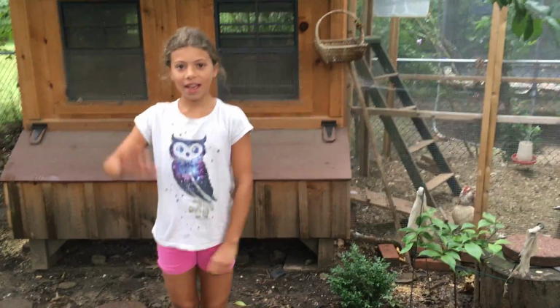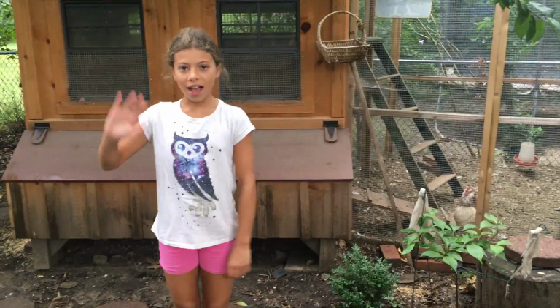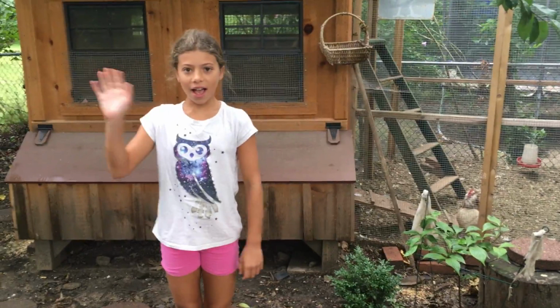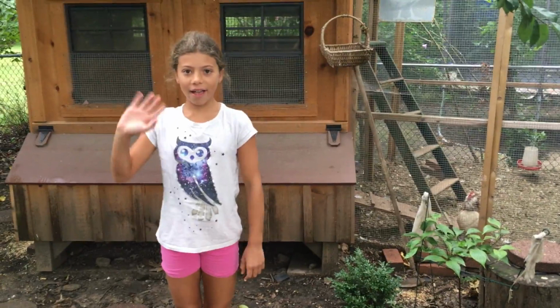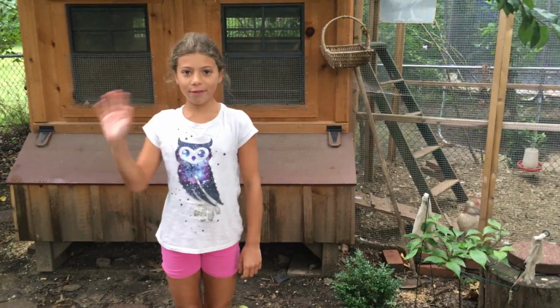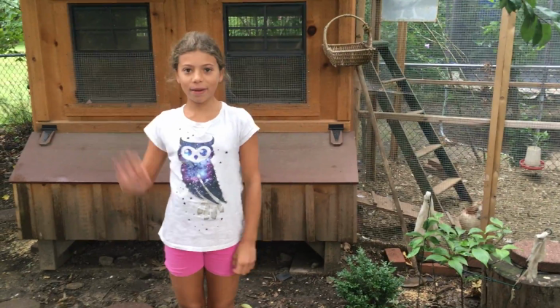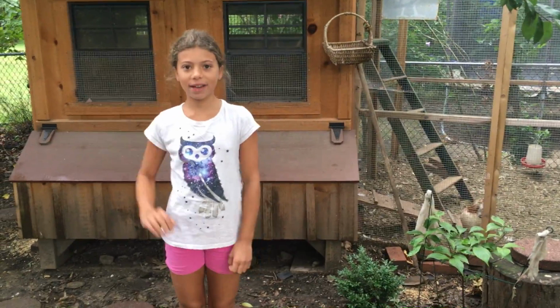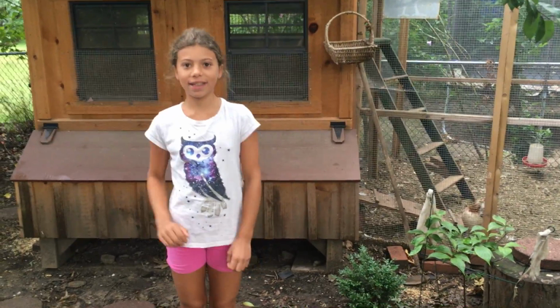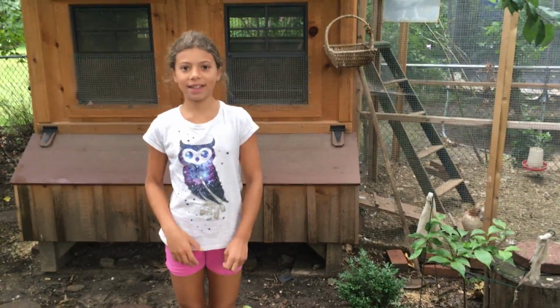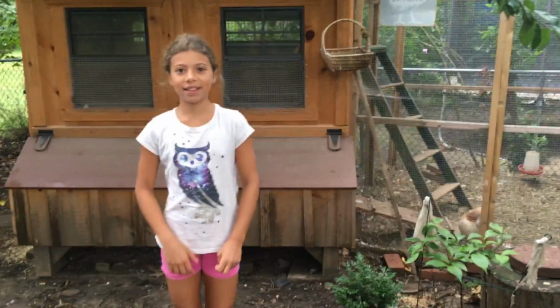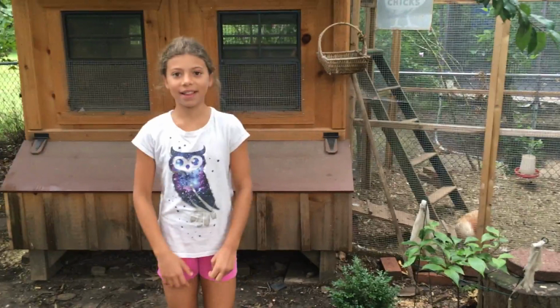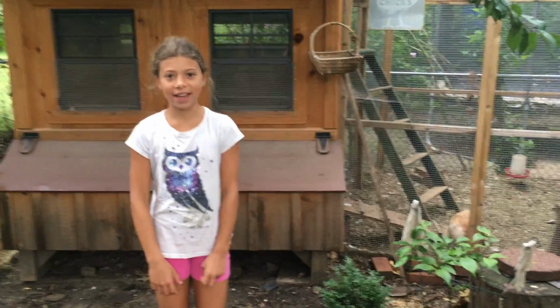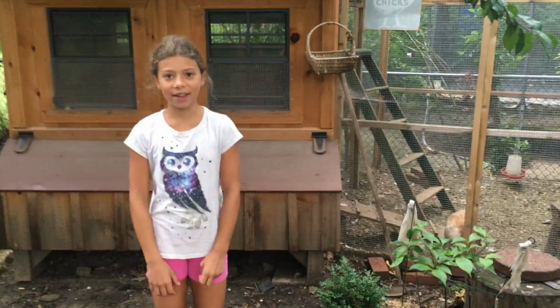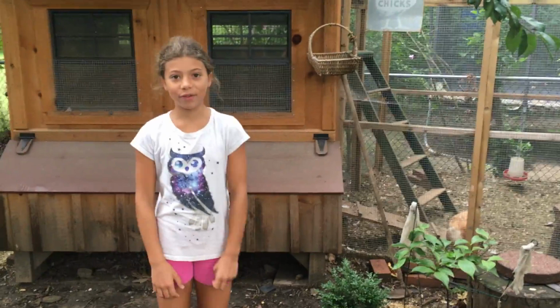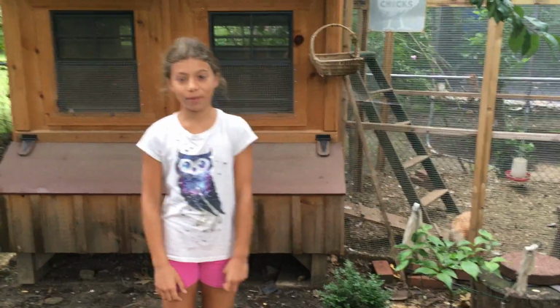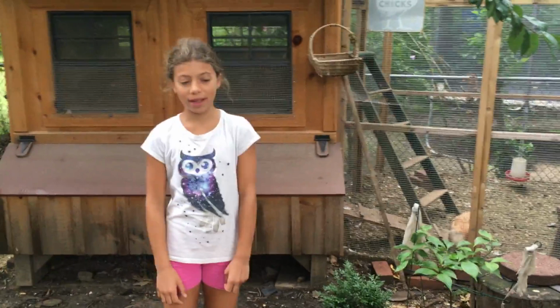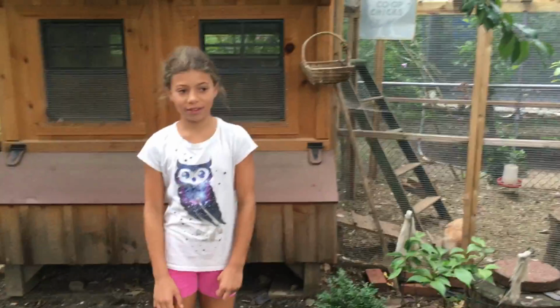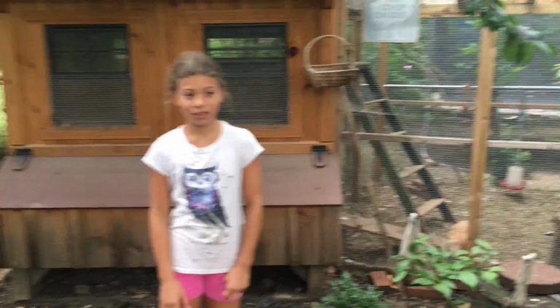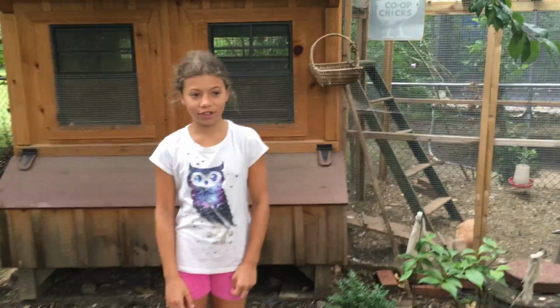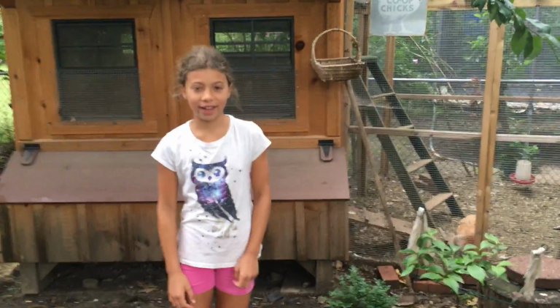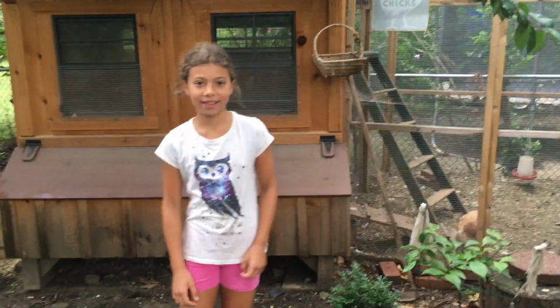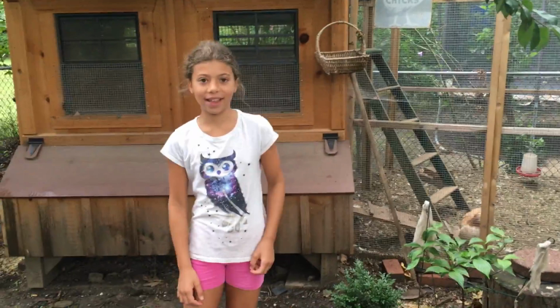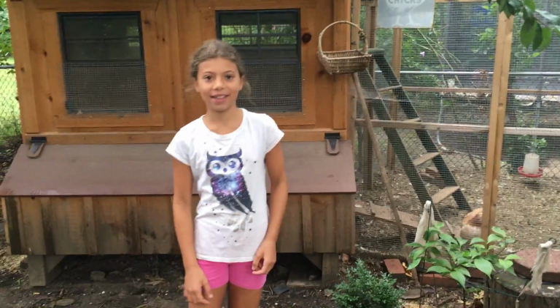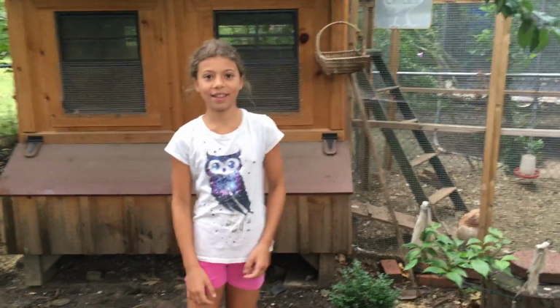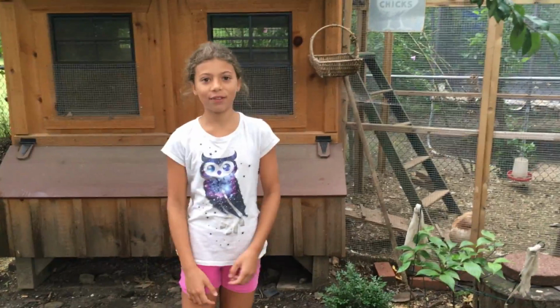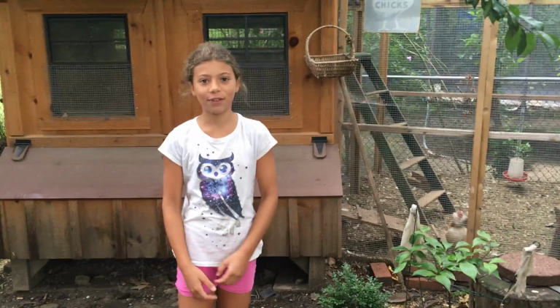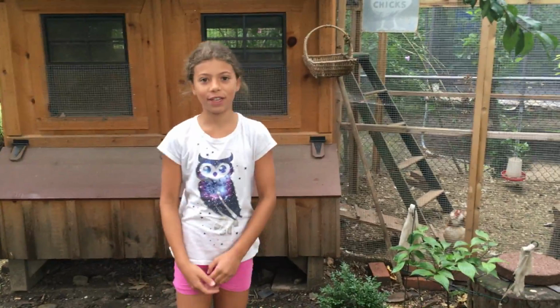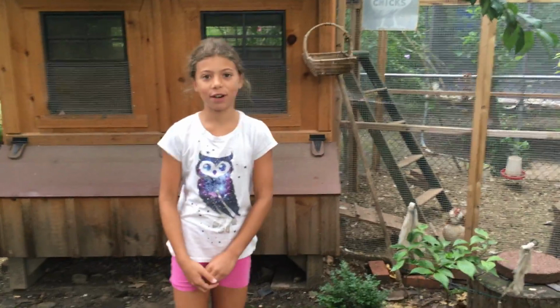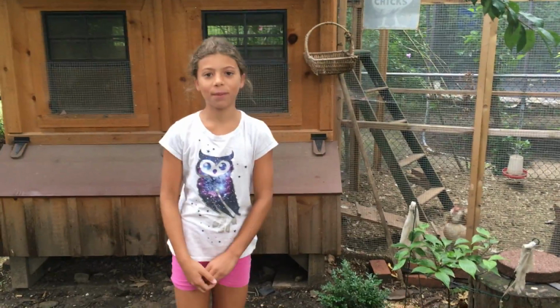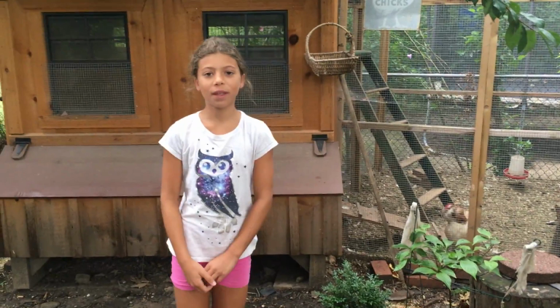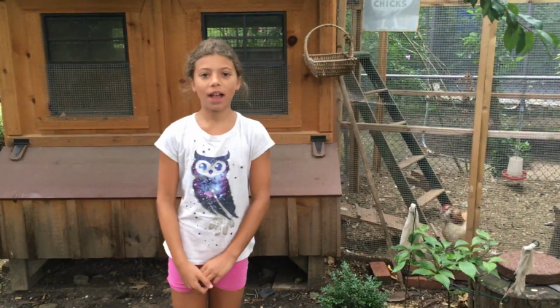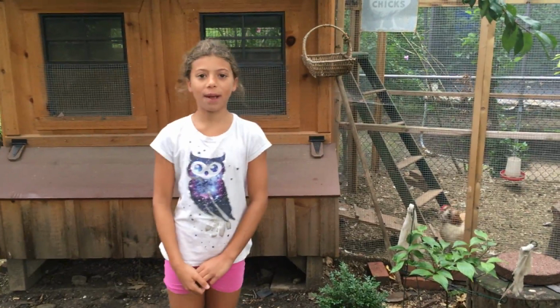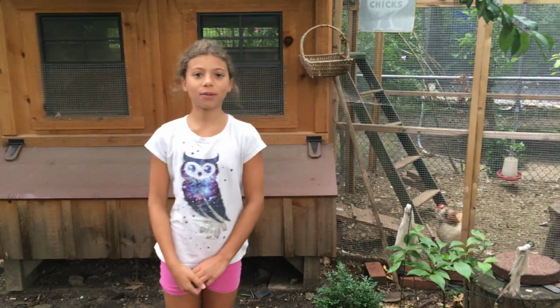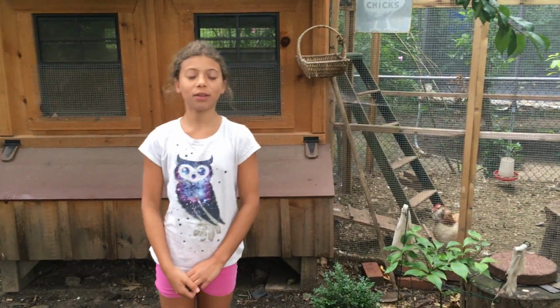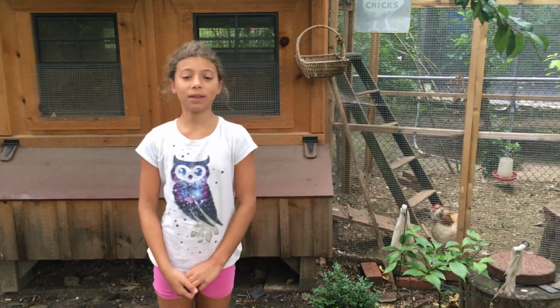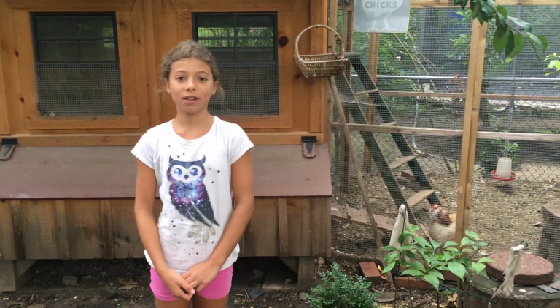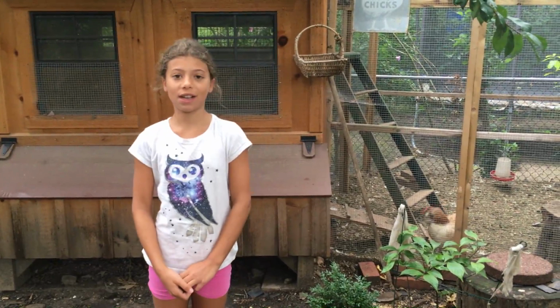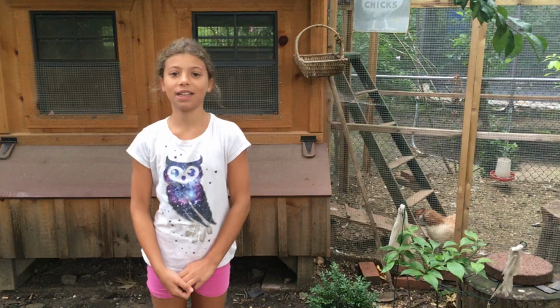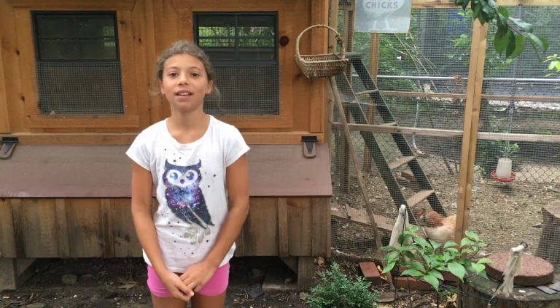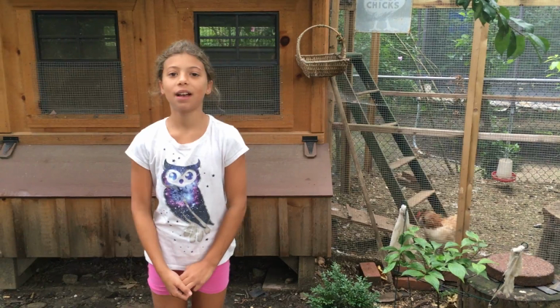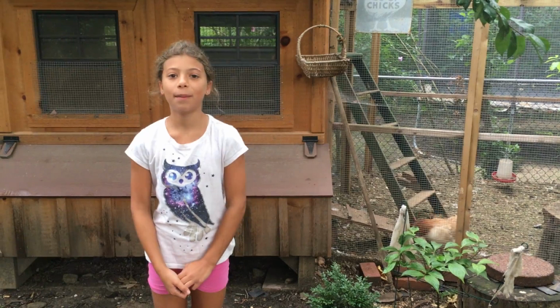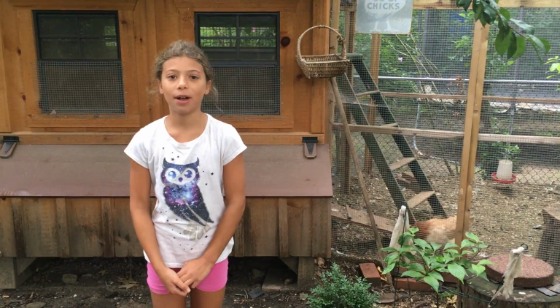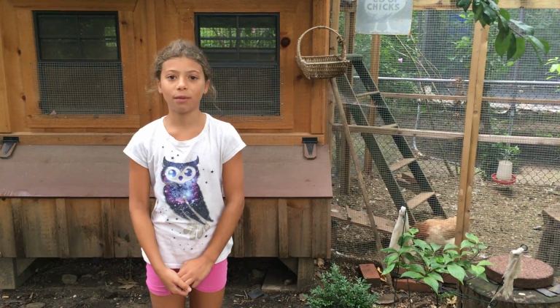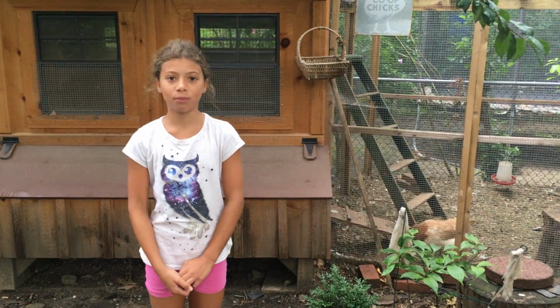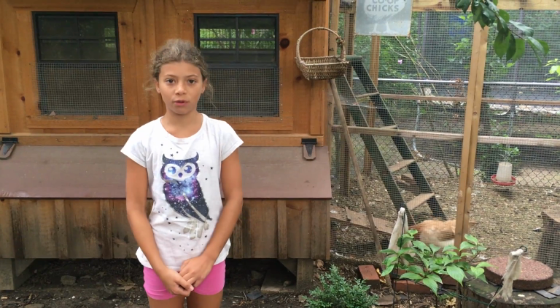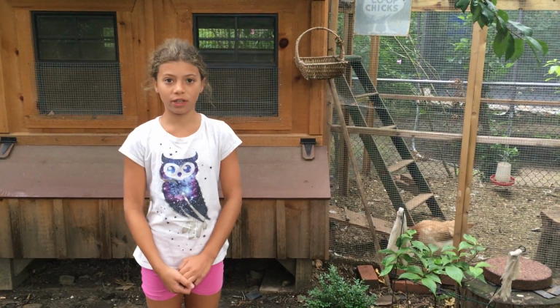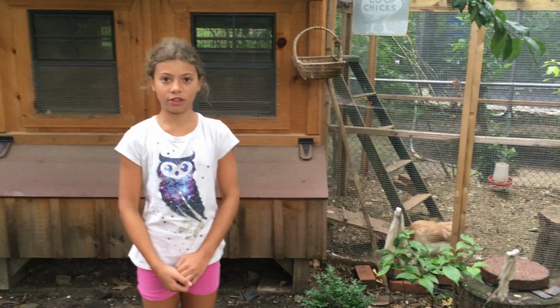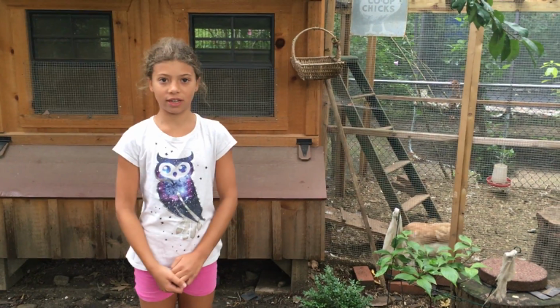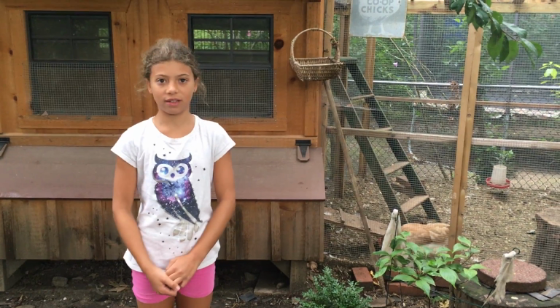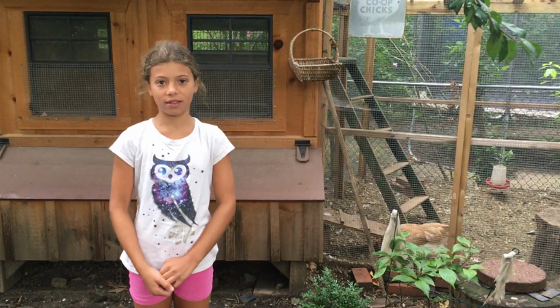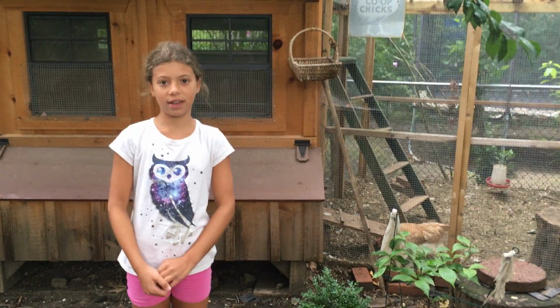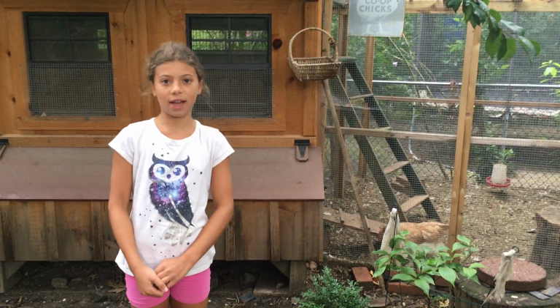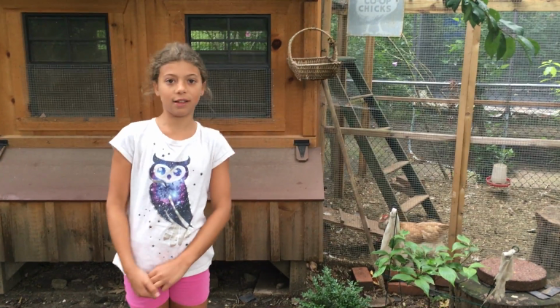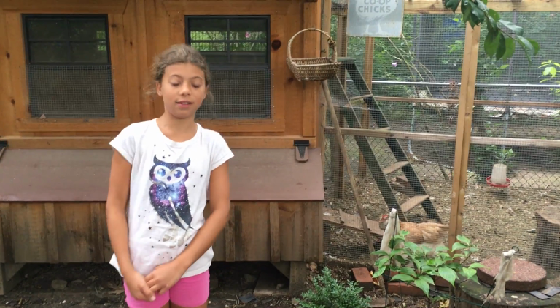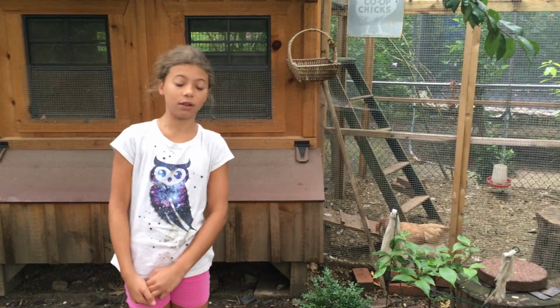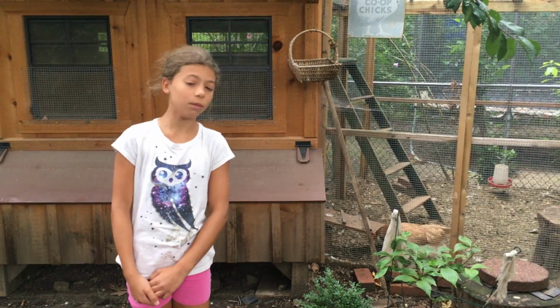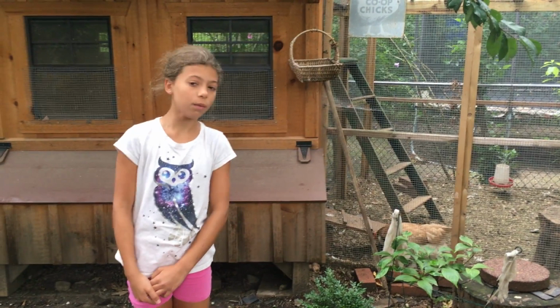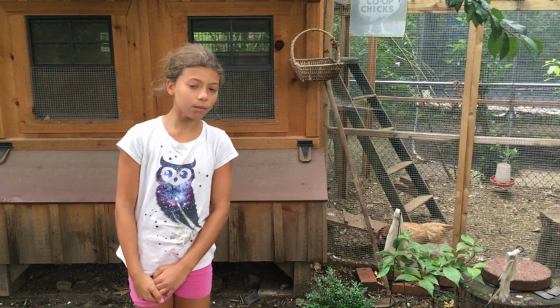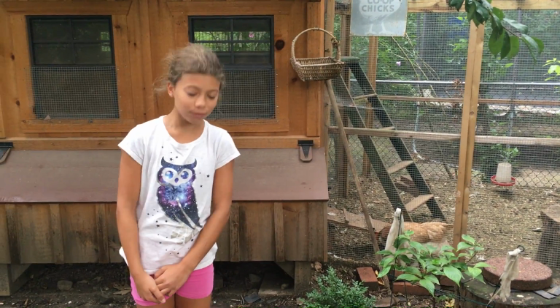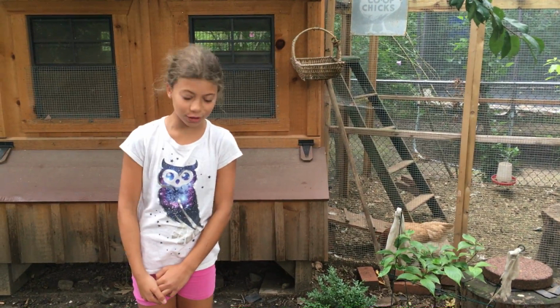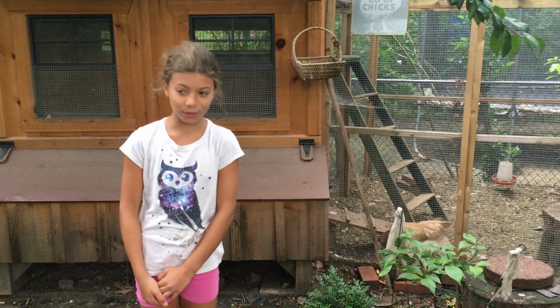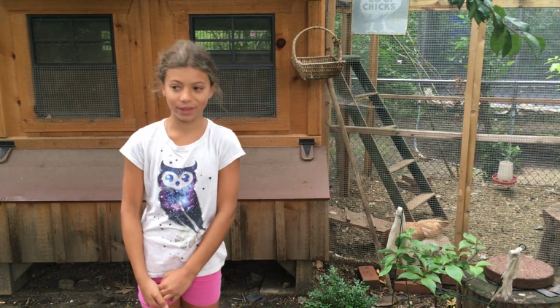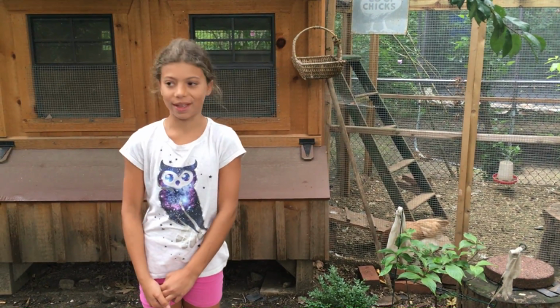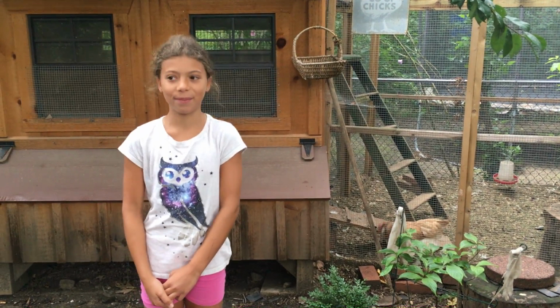Hi everybody, it's Eleni from Hens and Chicks, and in this video I'm going to be talking about broody chickens and how to deal with them.